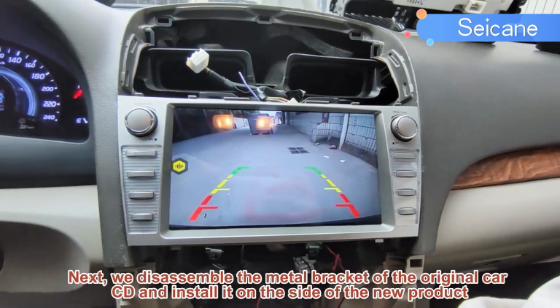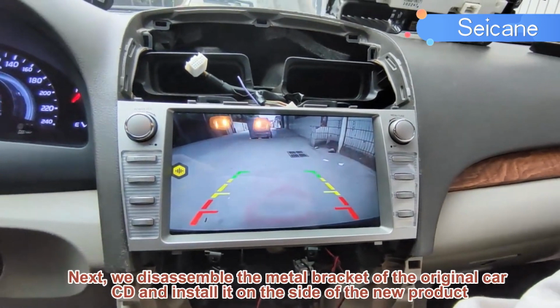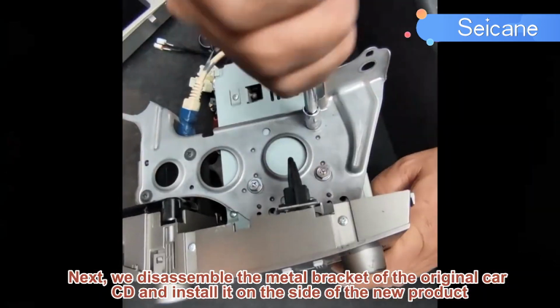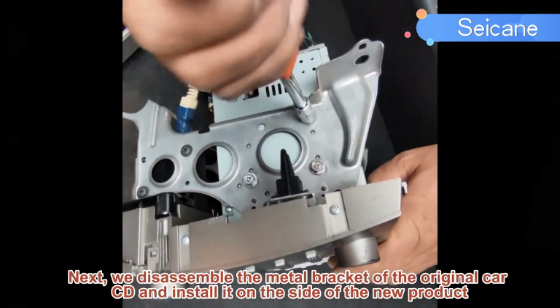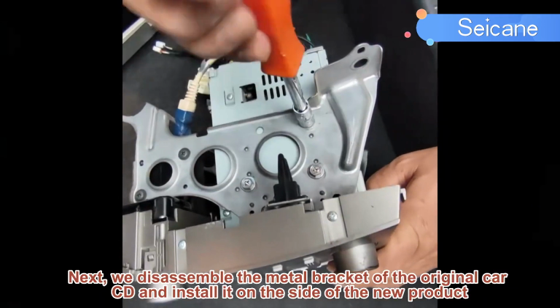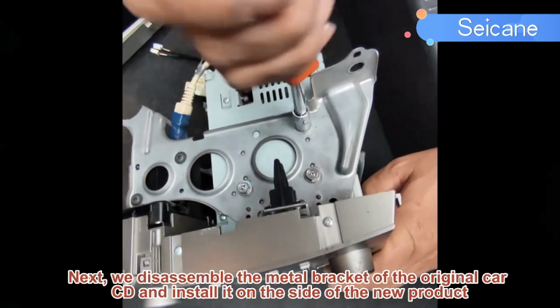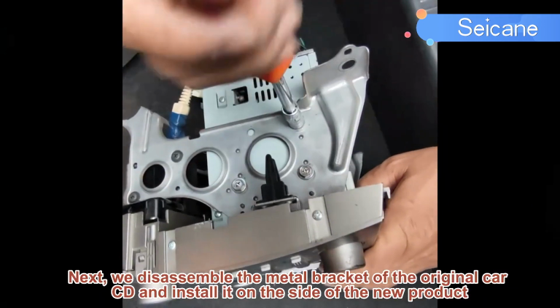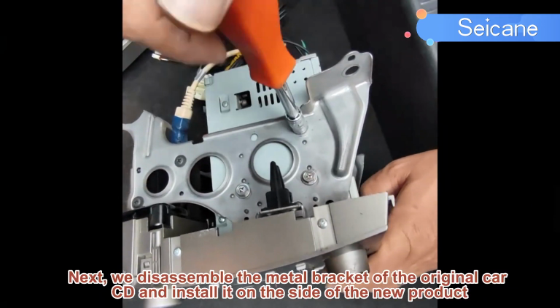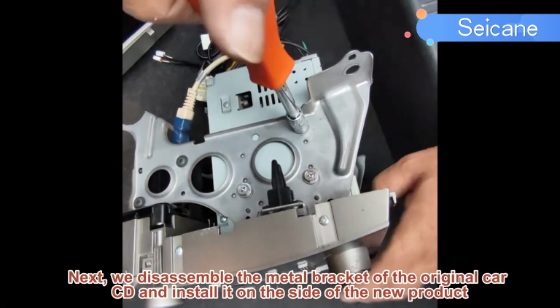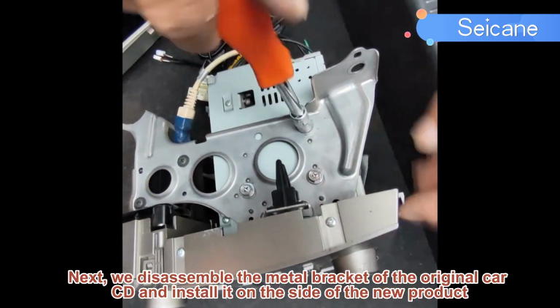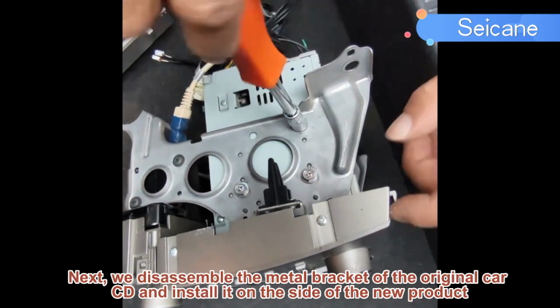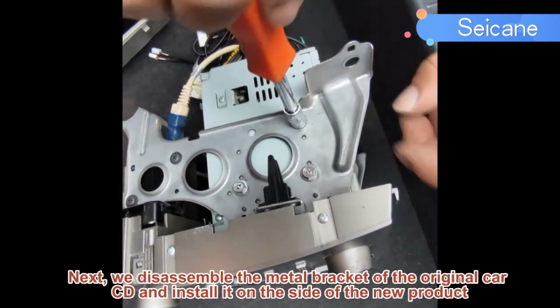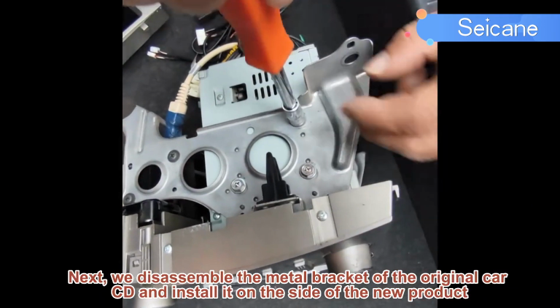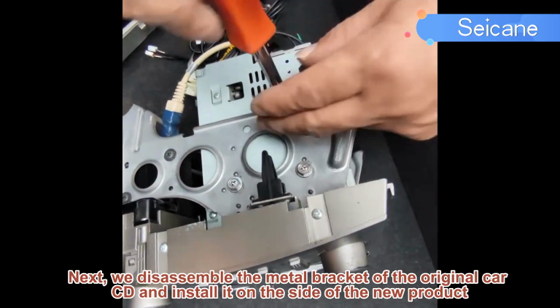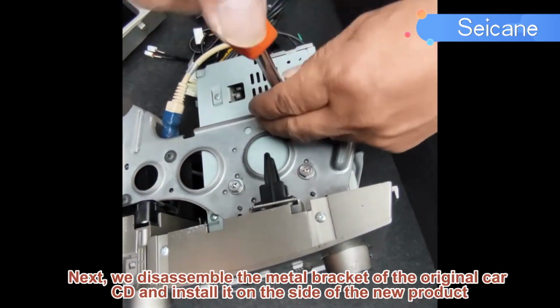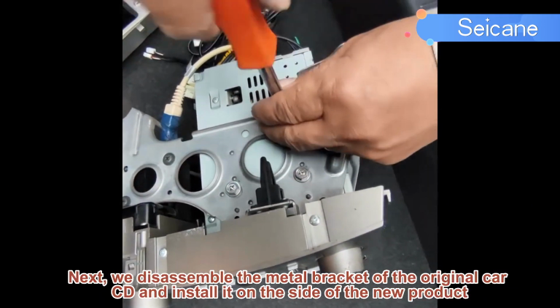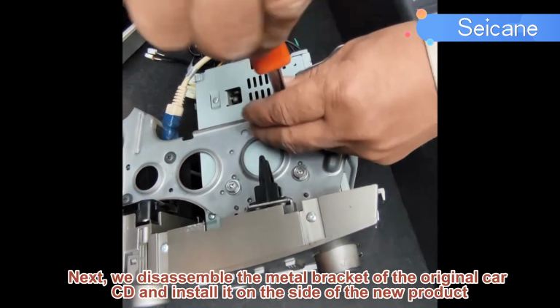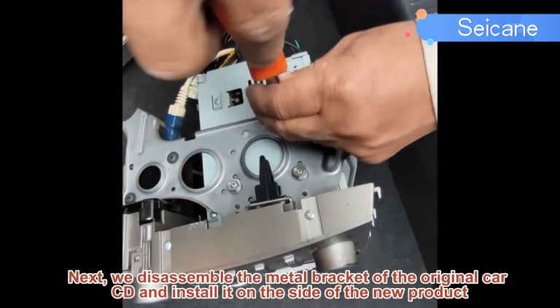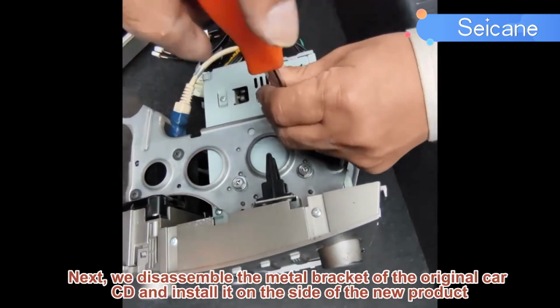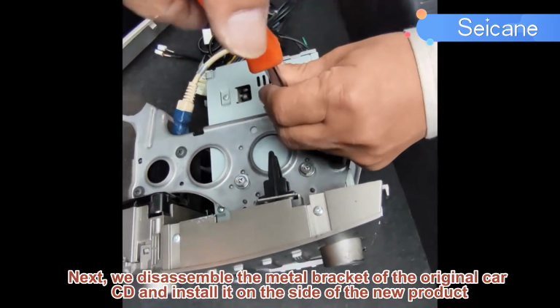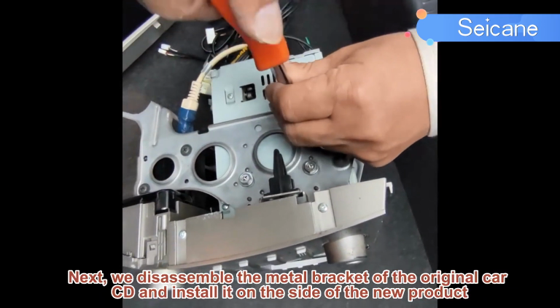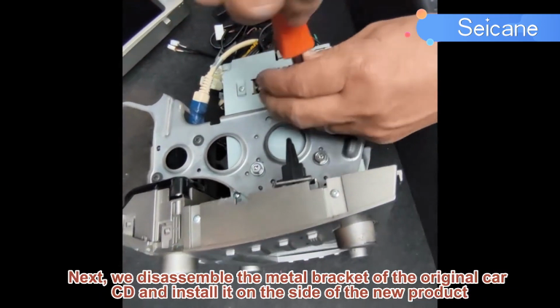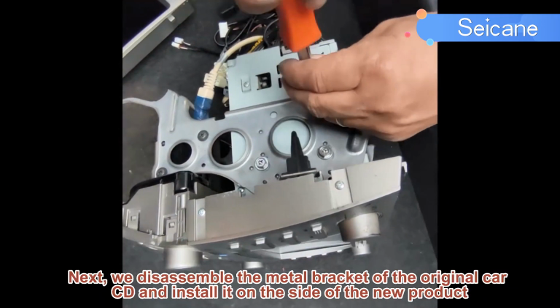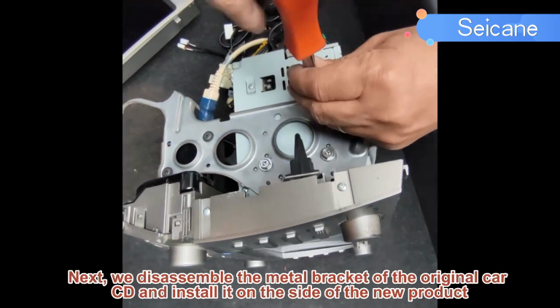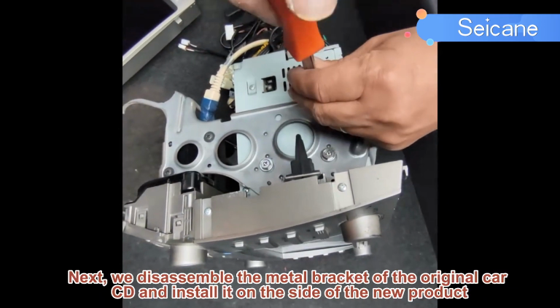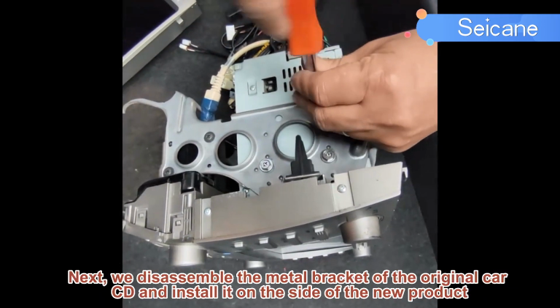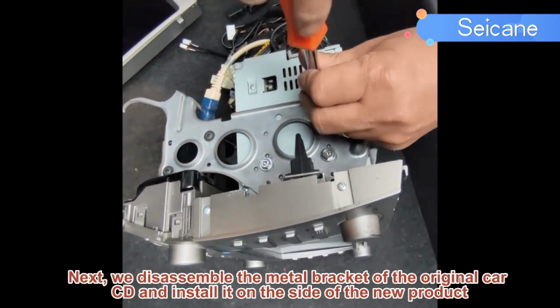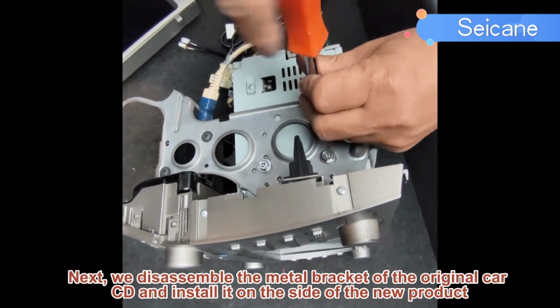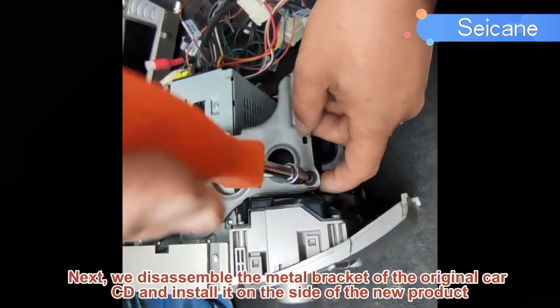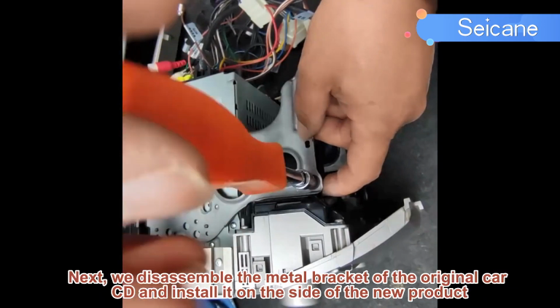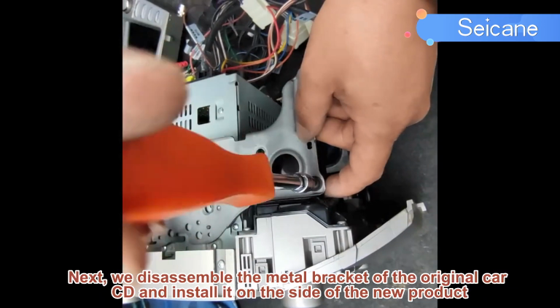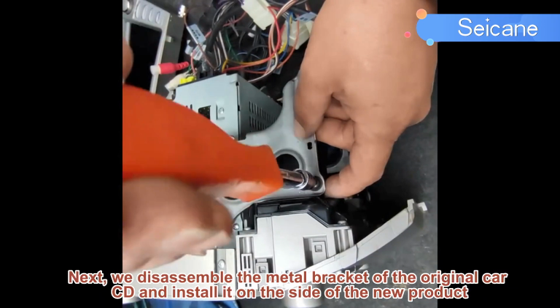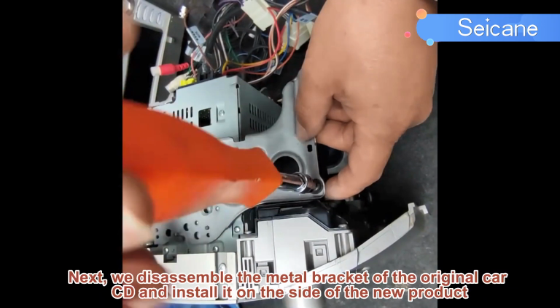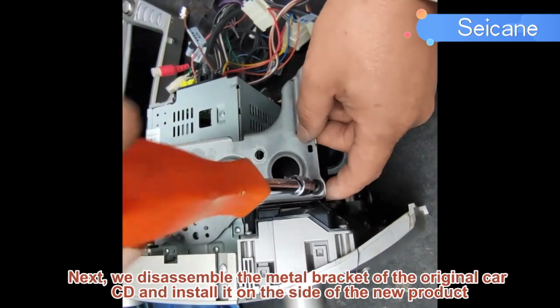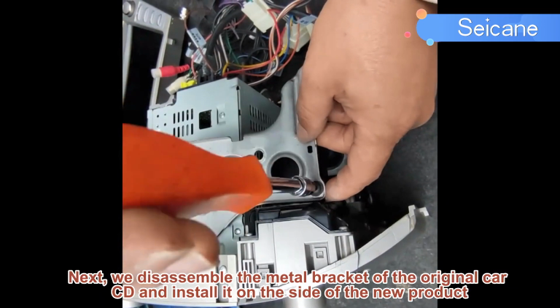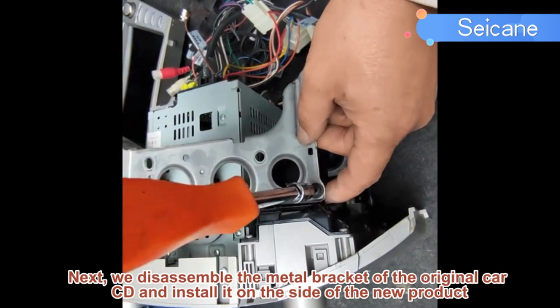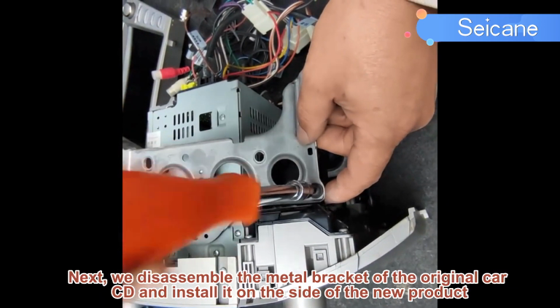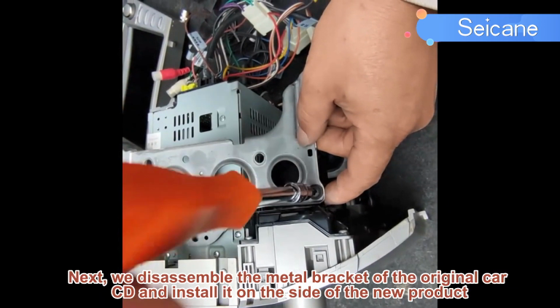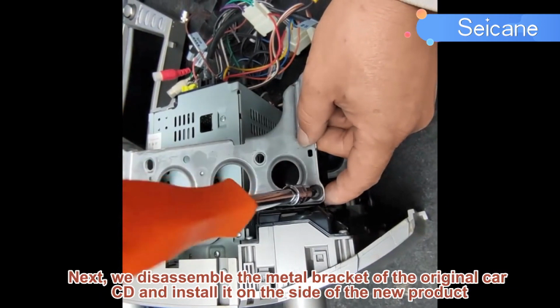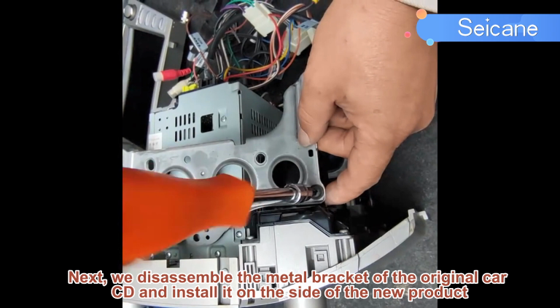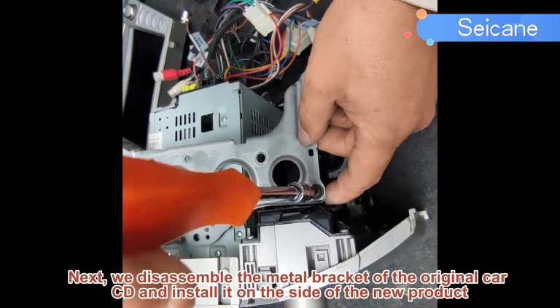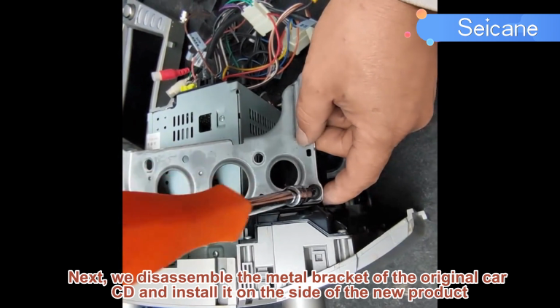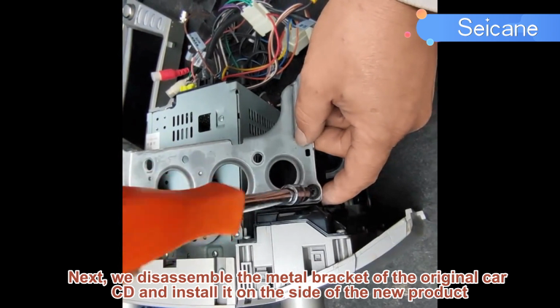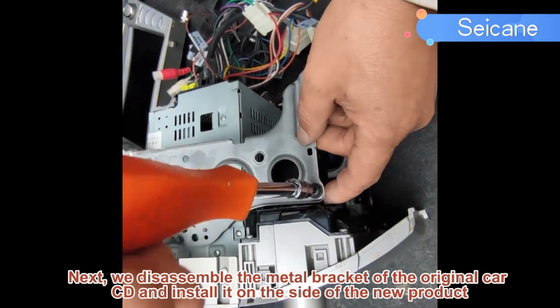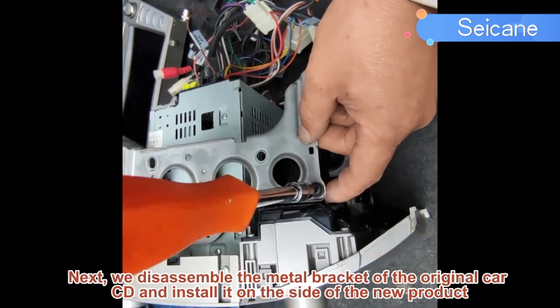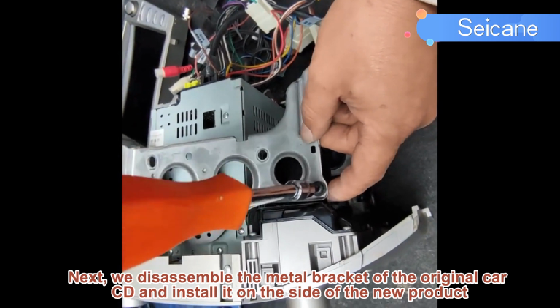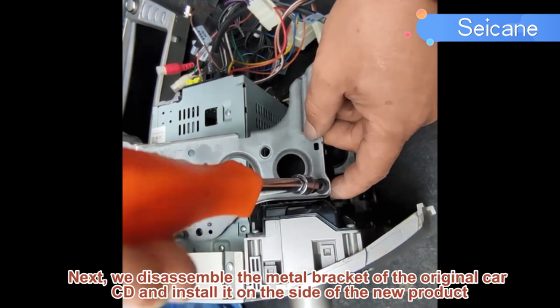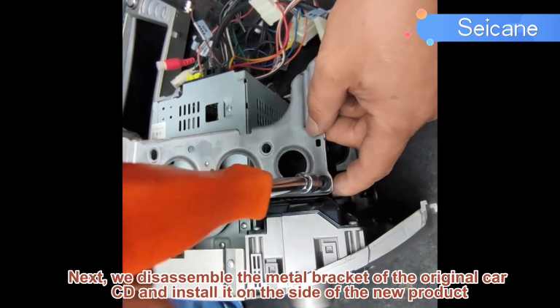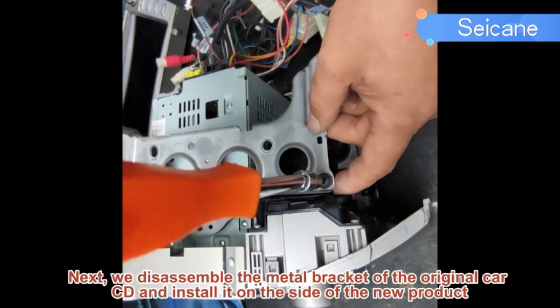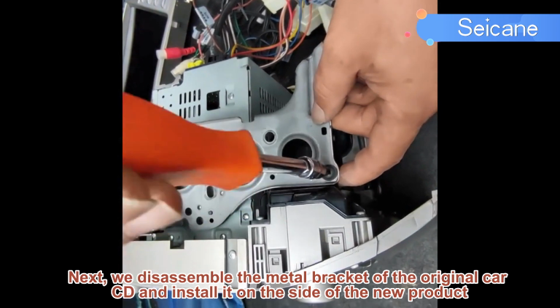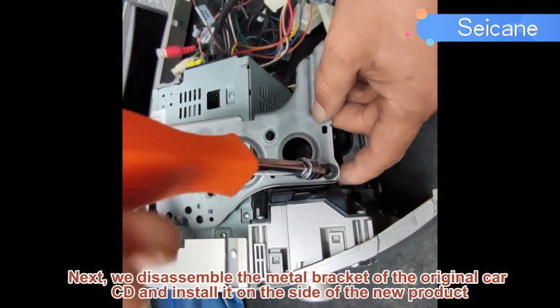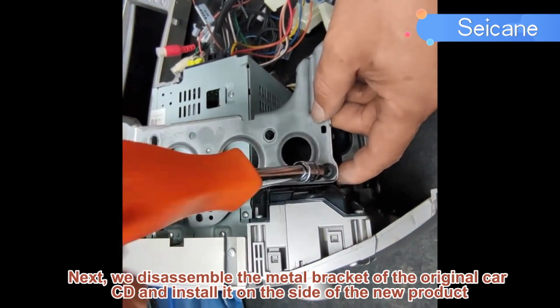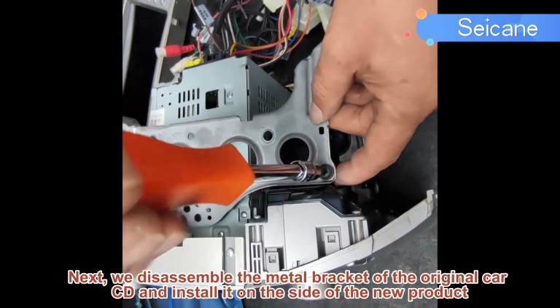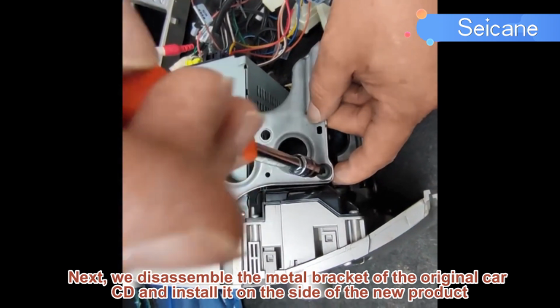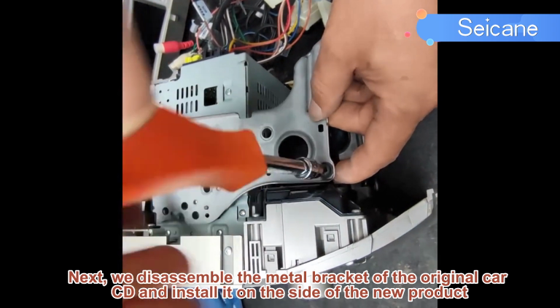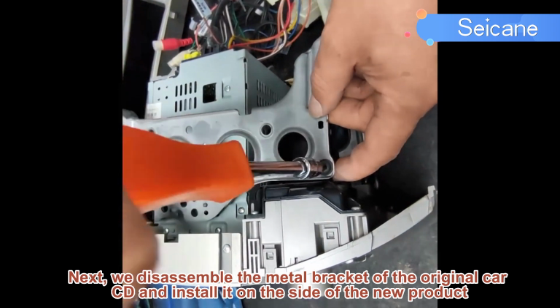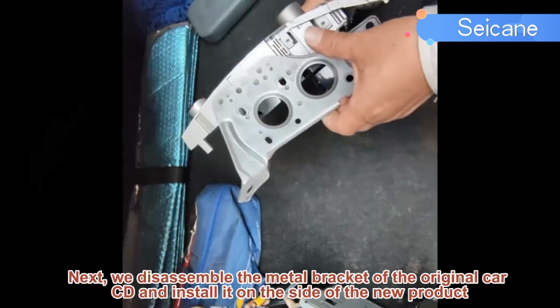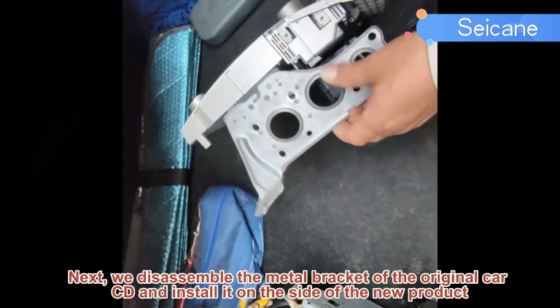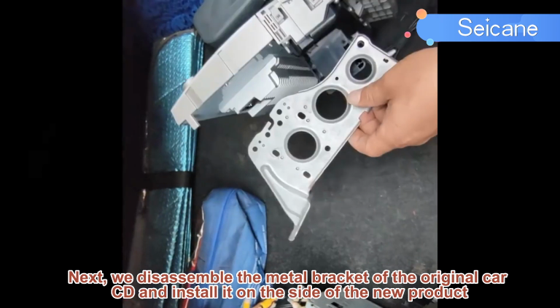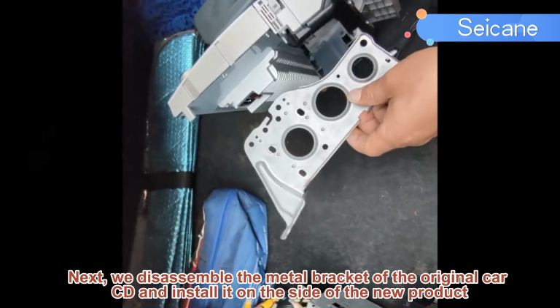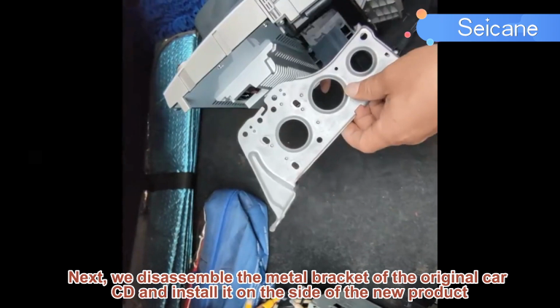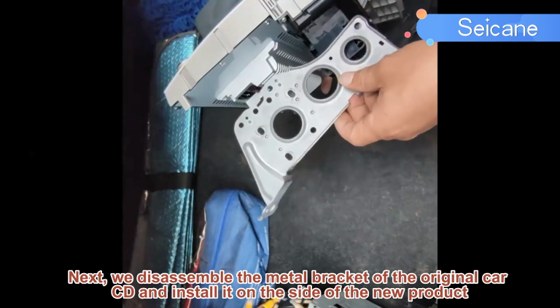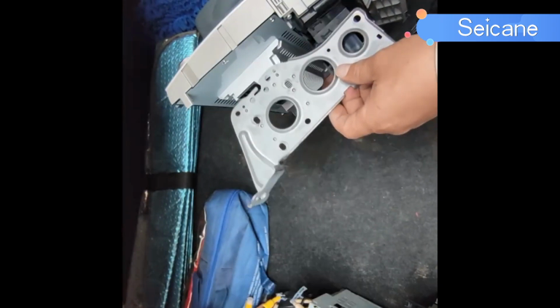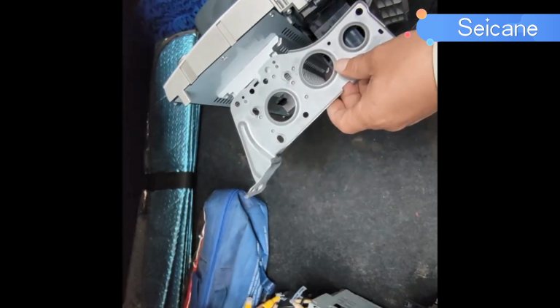Next, we disassemble the metal bracket of the original car and install it on the side of the new product.